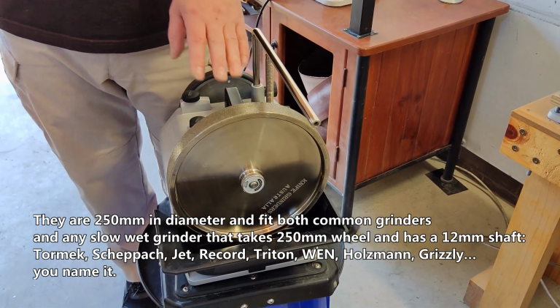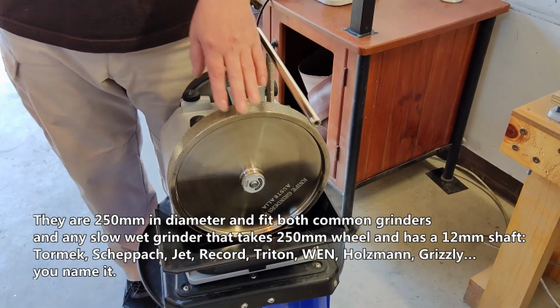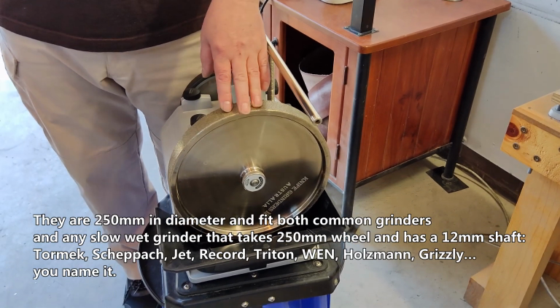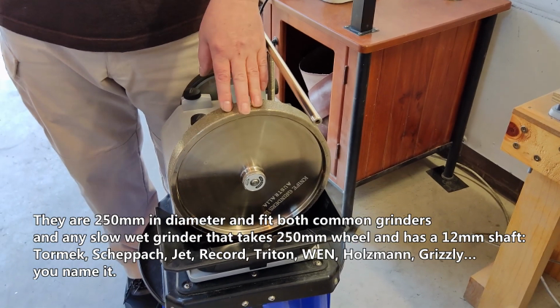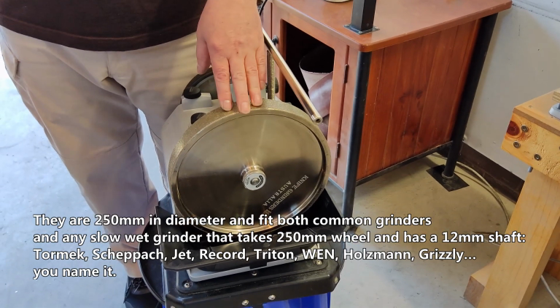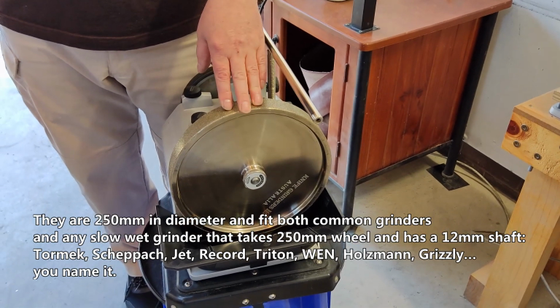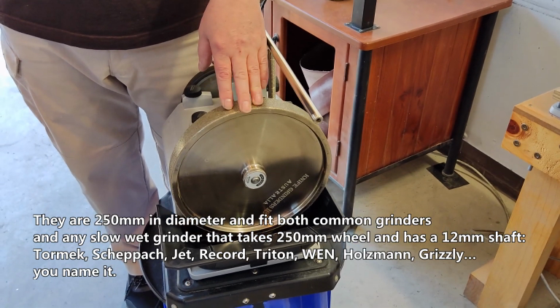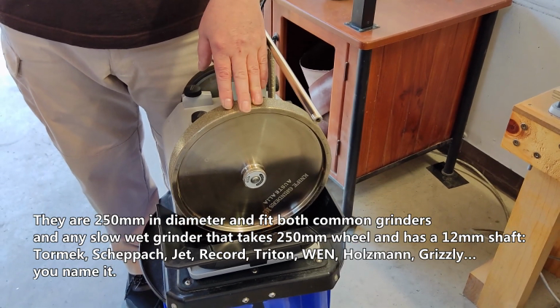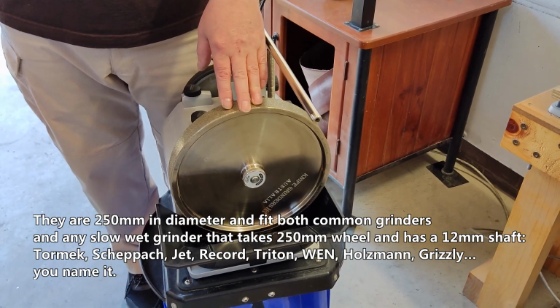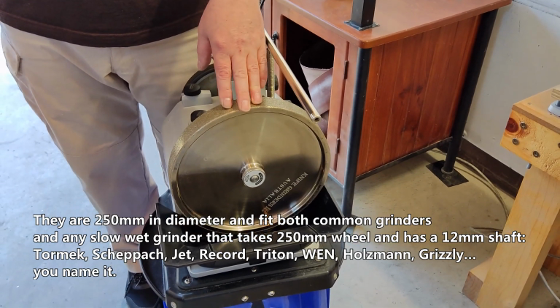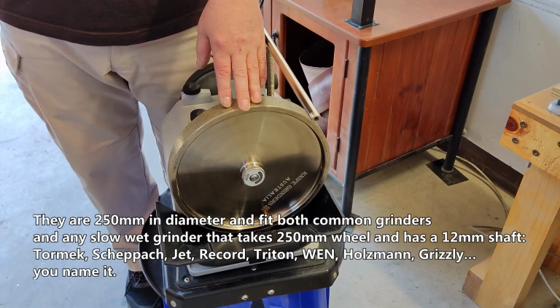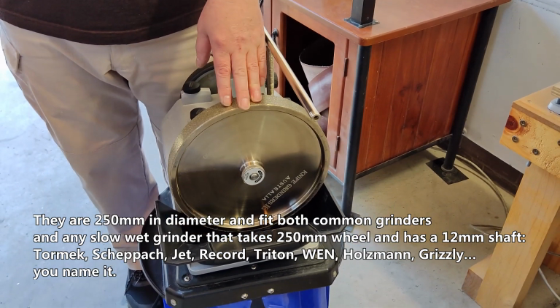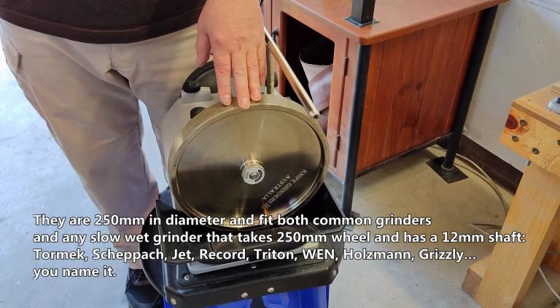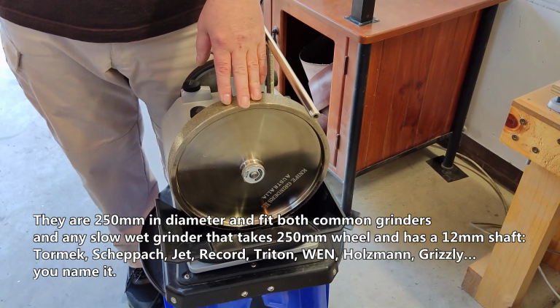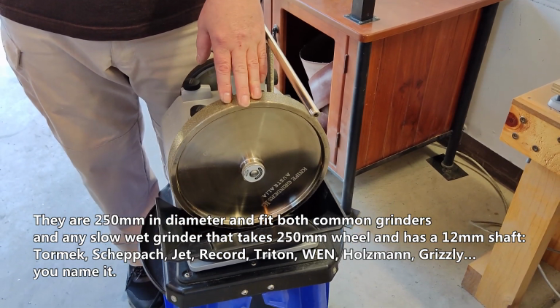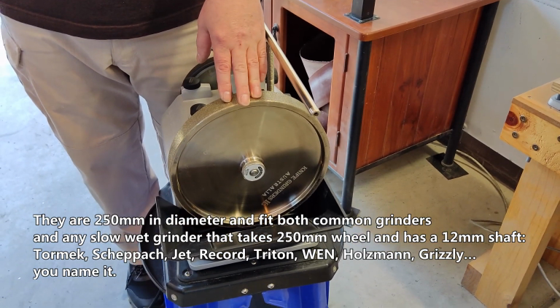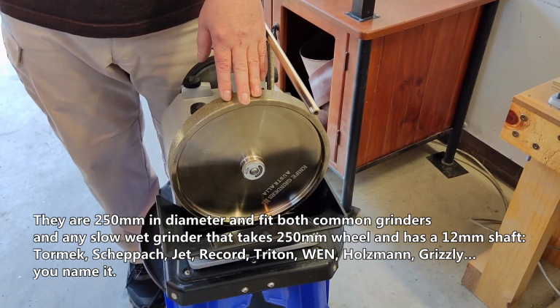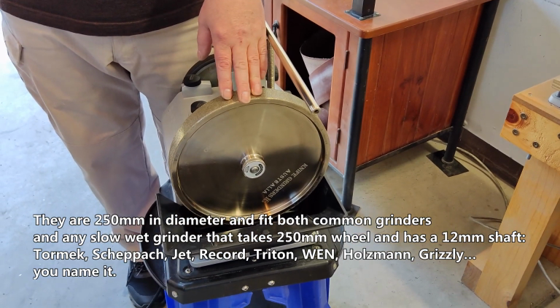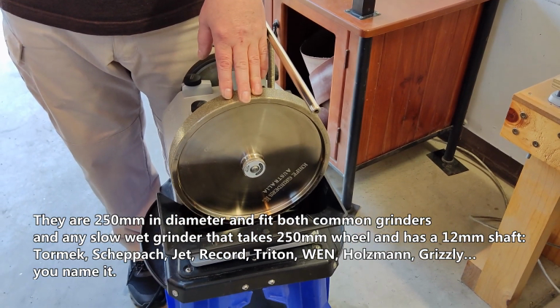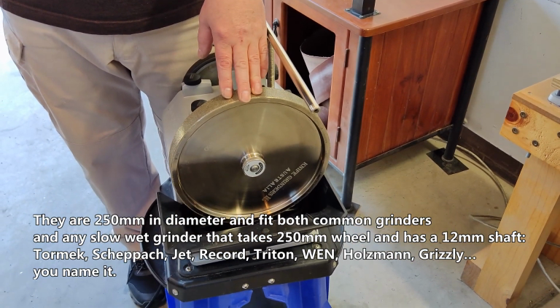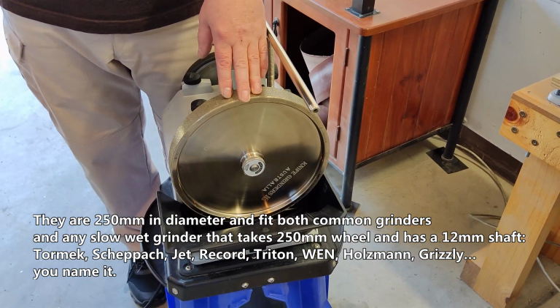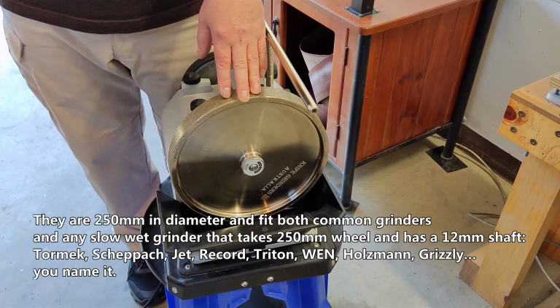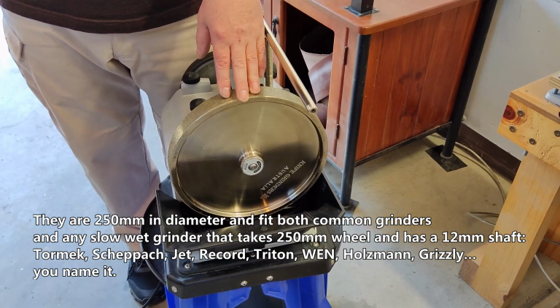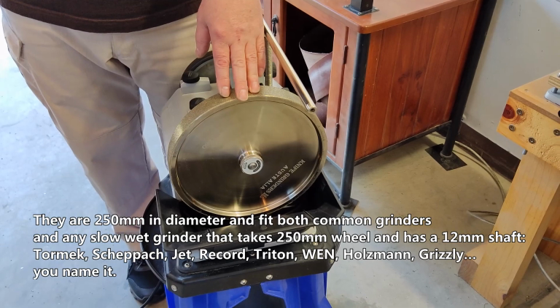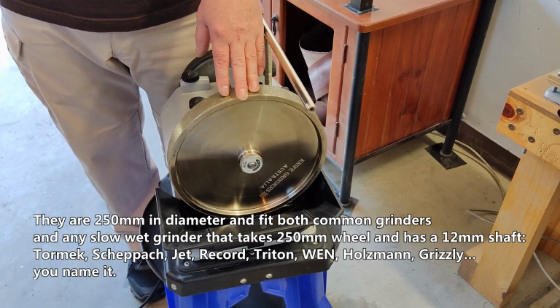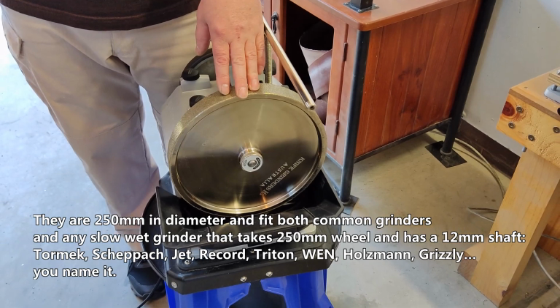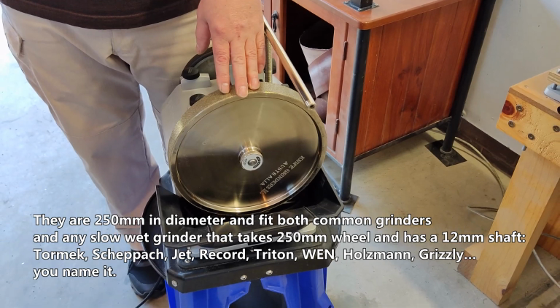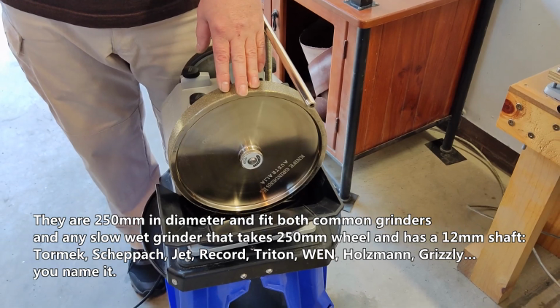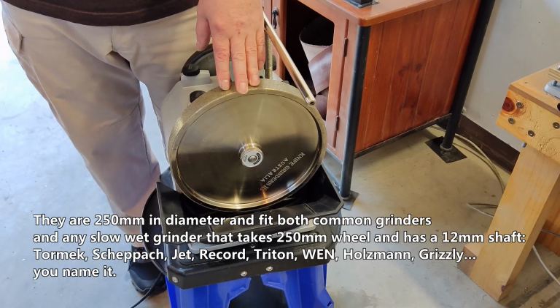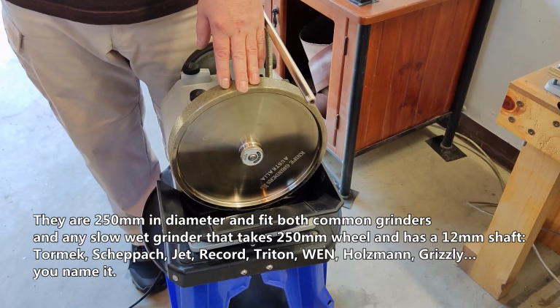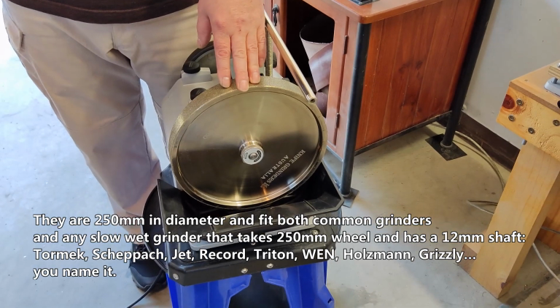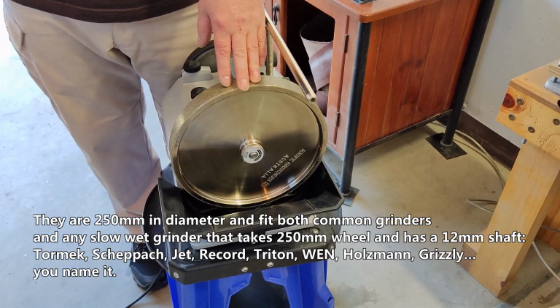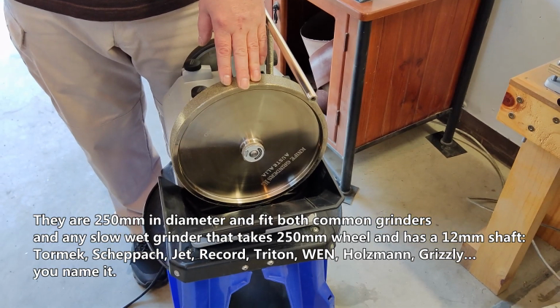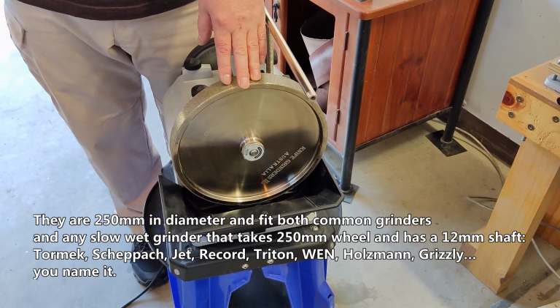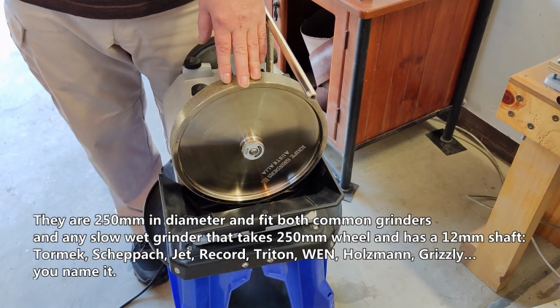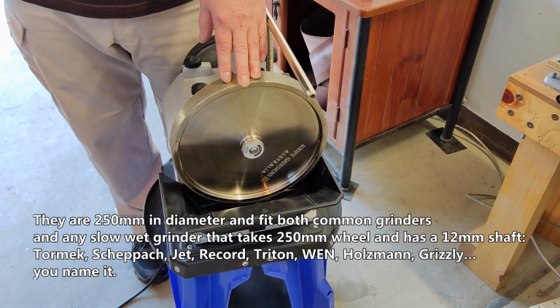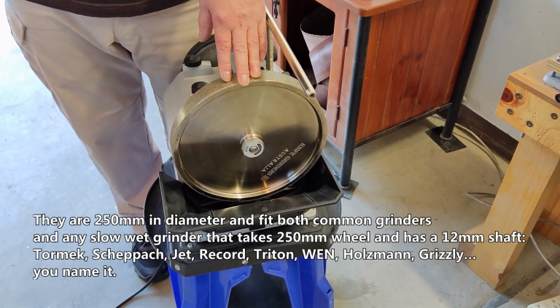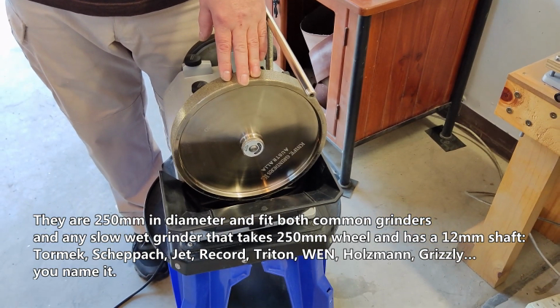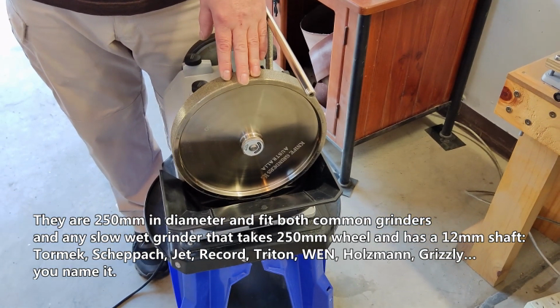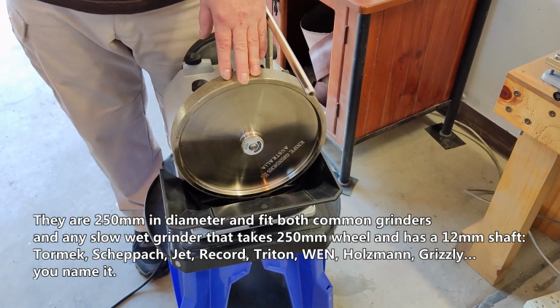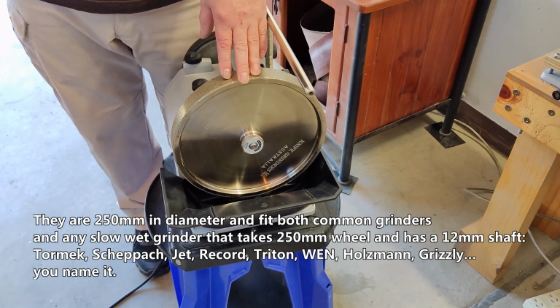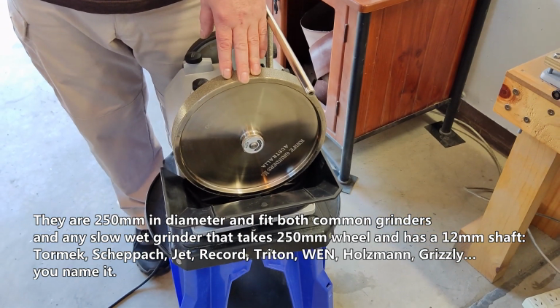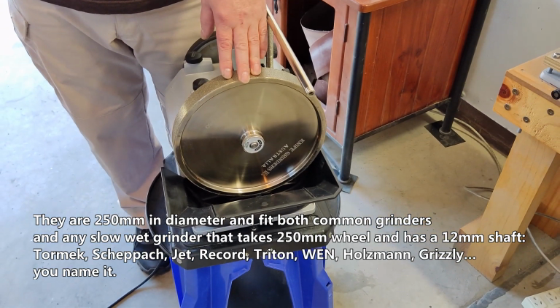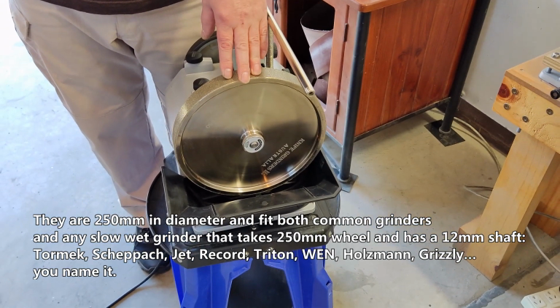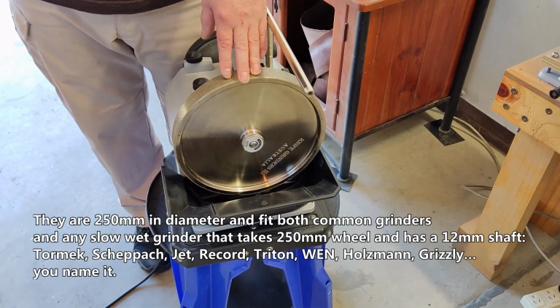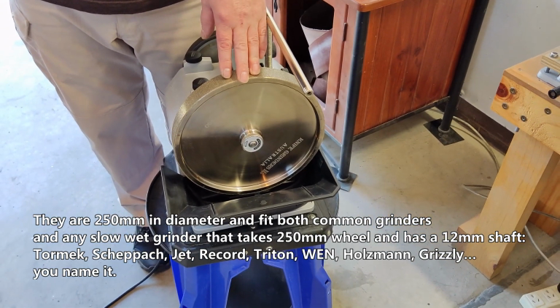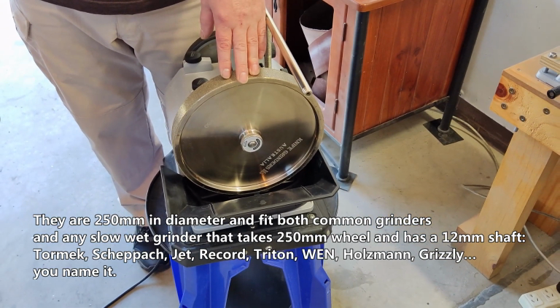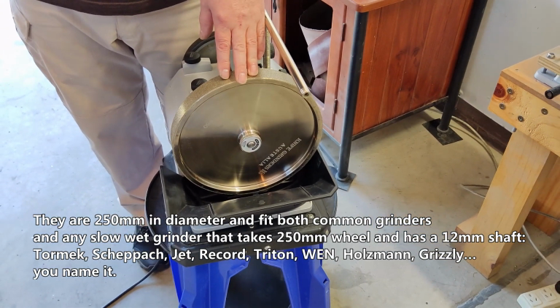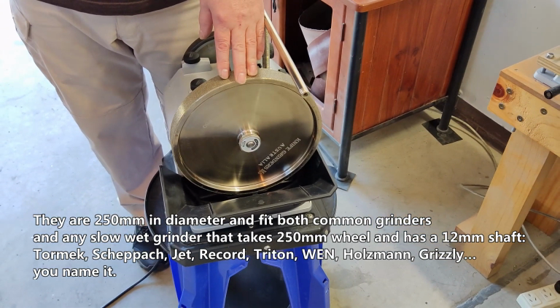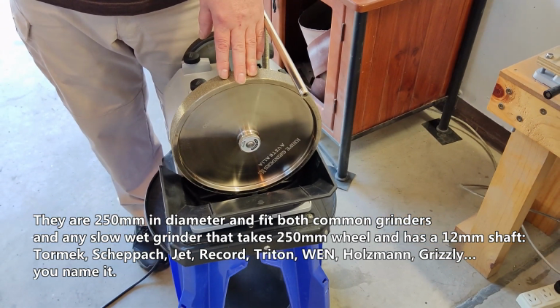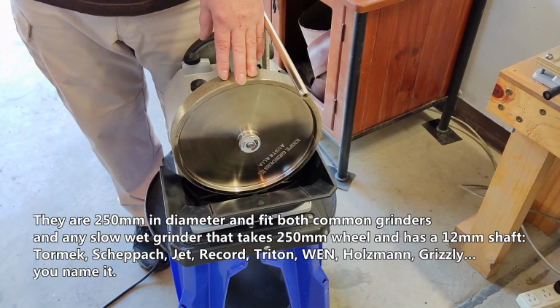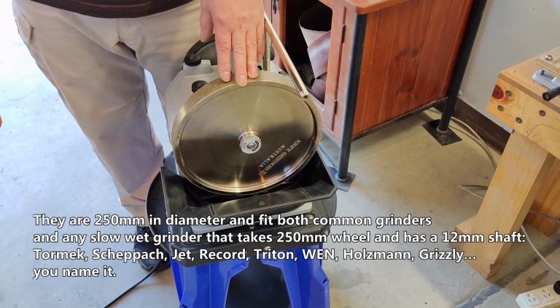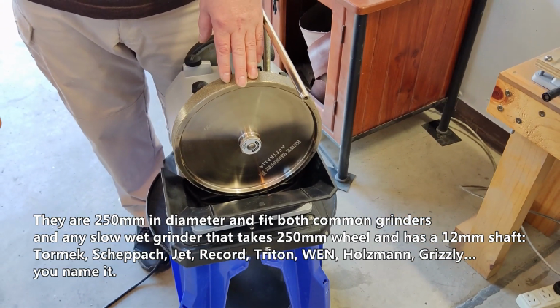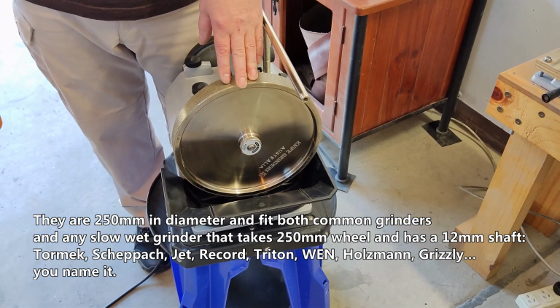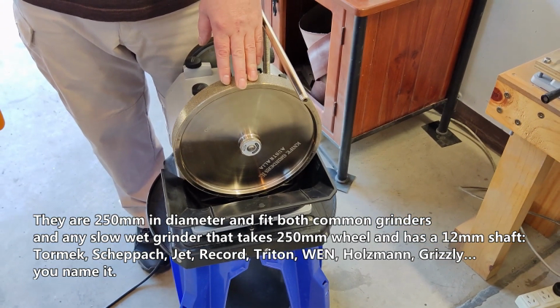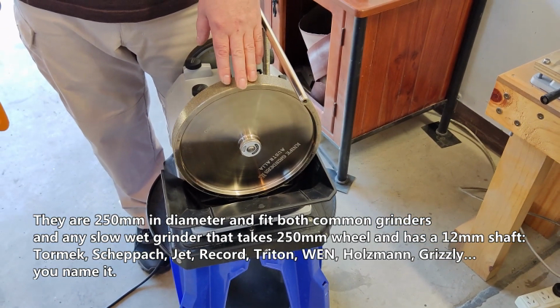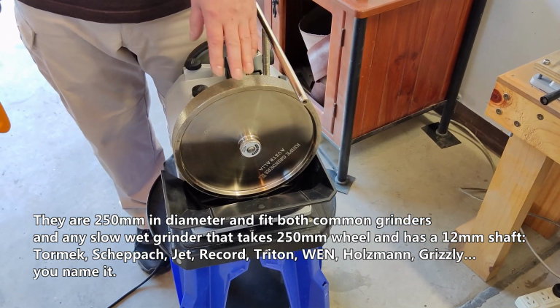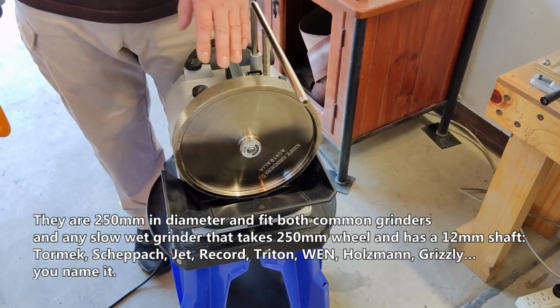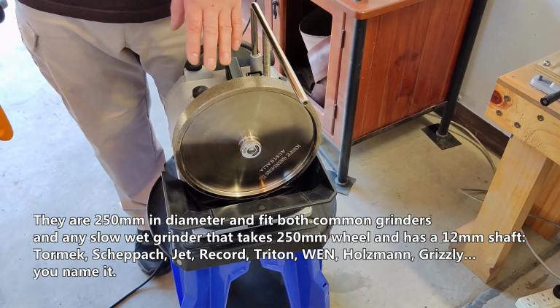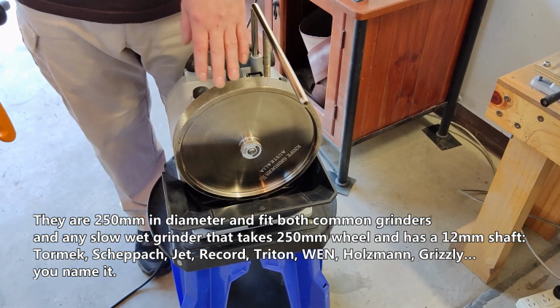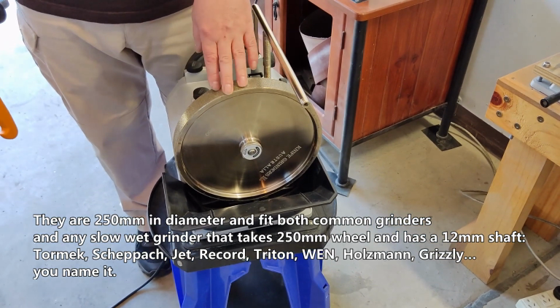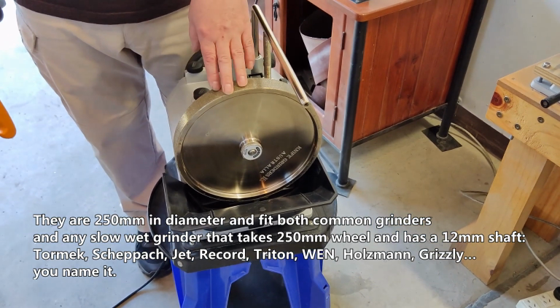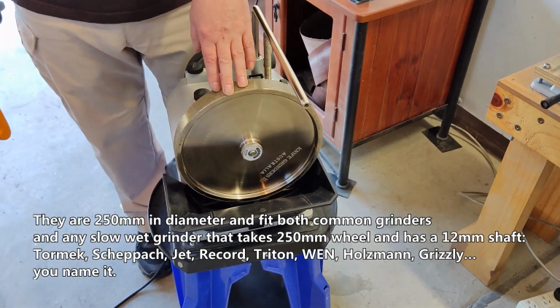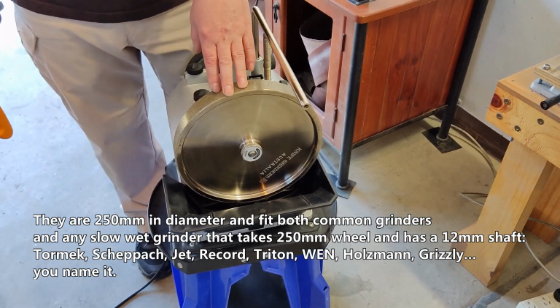Compatible brands include Tormek, Scheppach, Jet, Rikon, Triton, Vann, Holzmann, Grizzly — you name it.